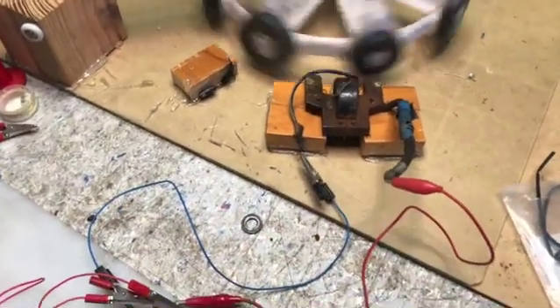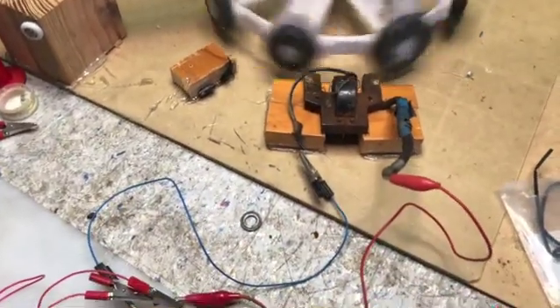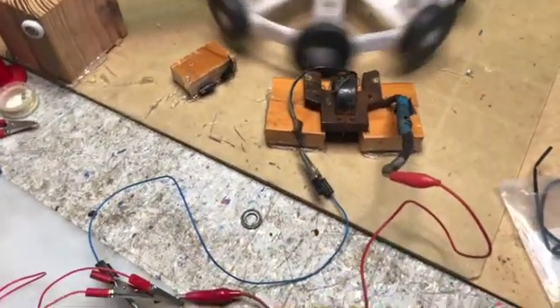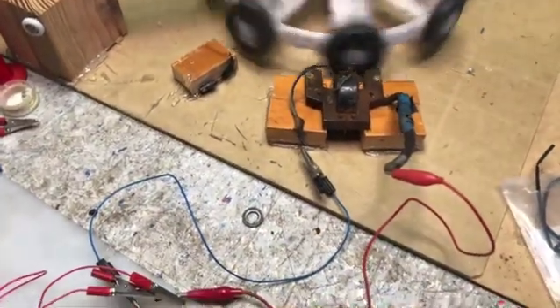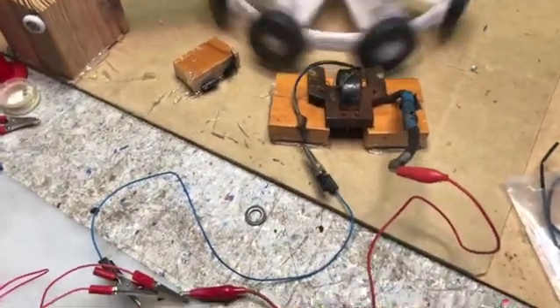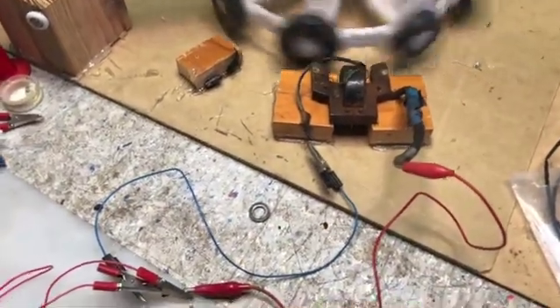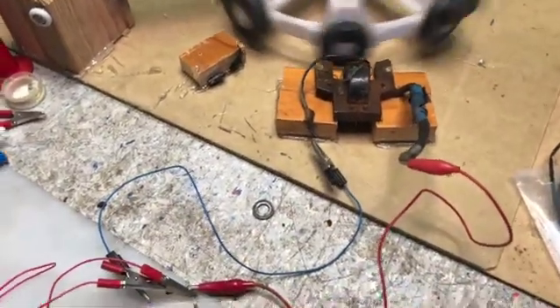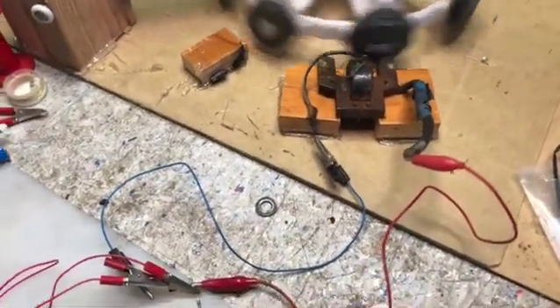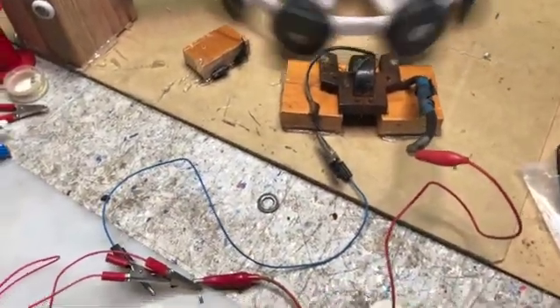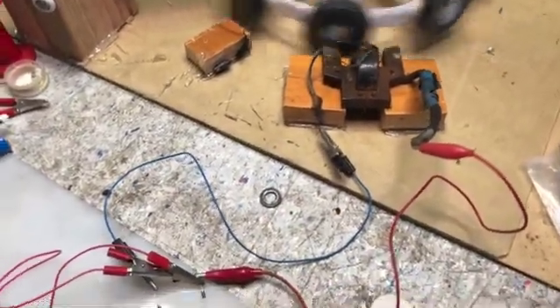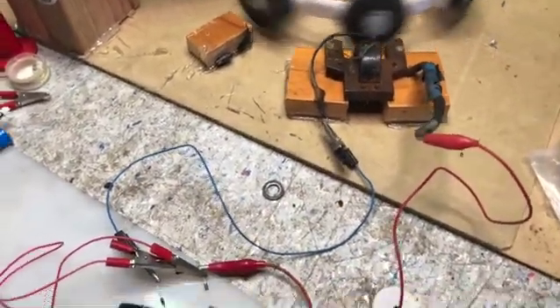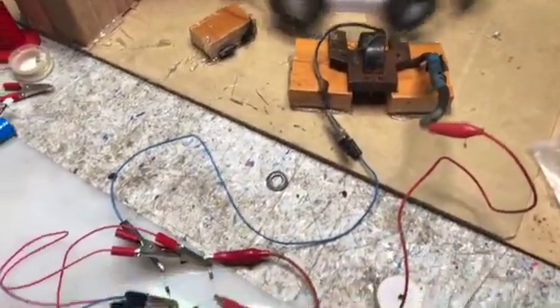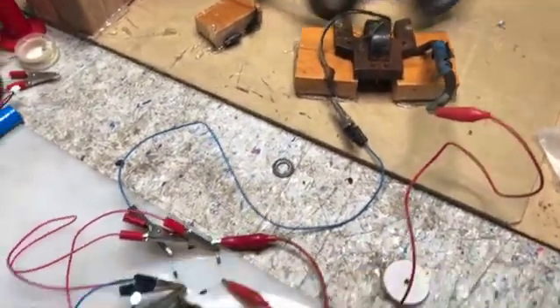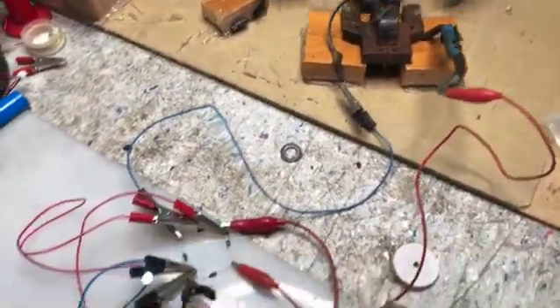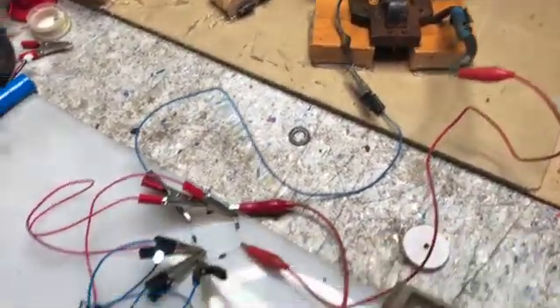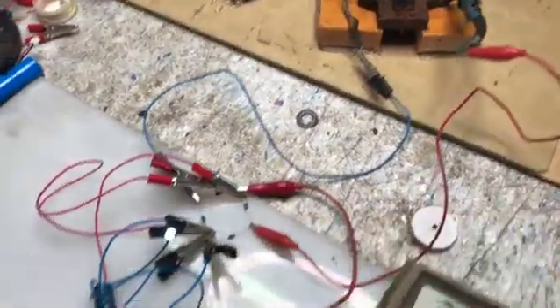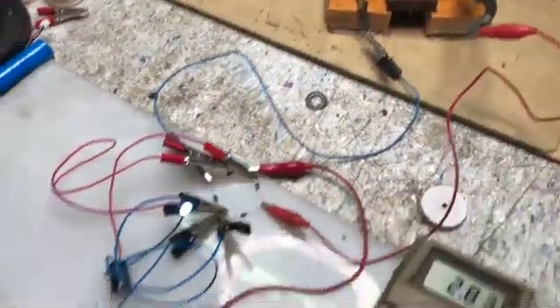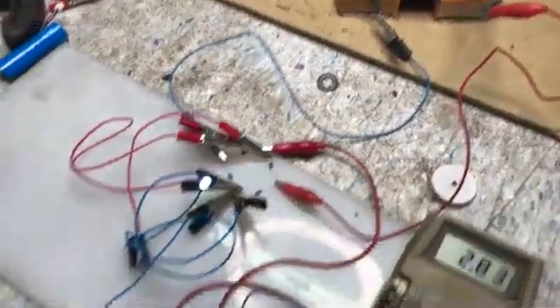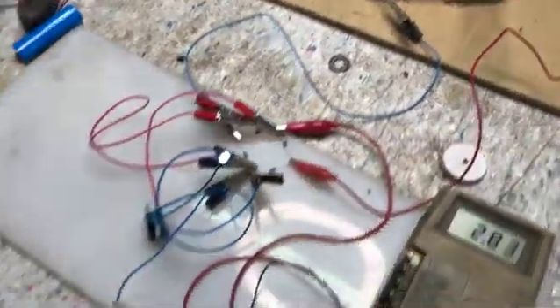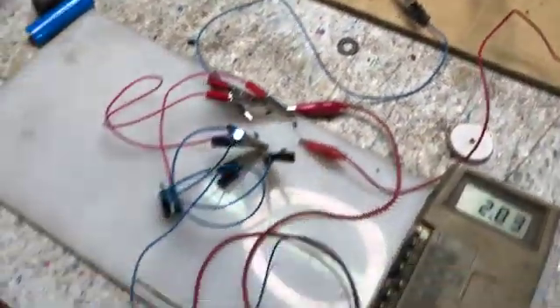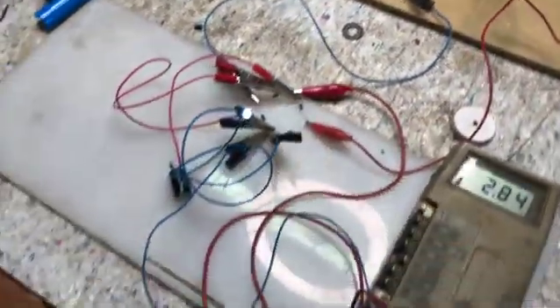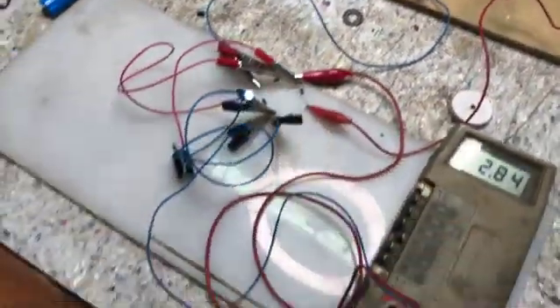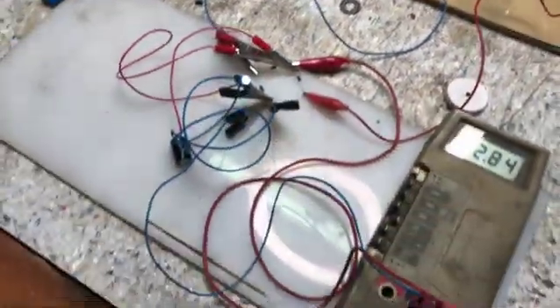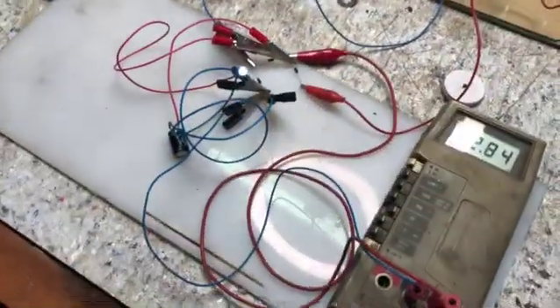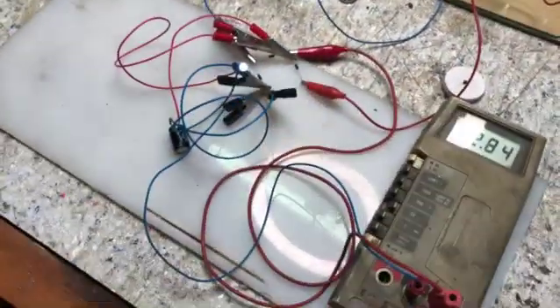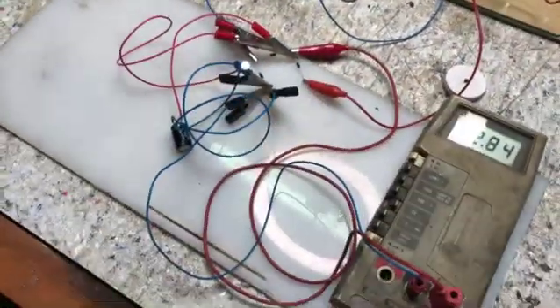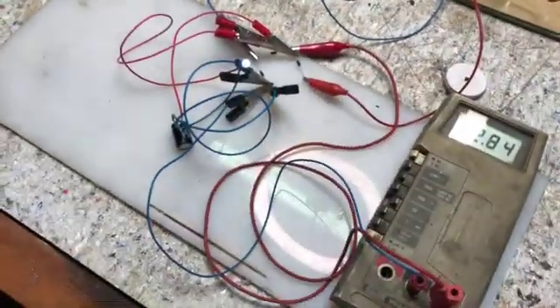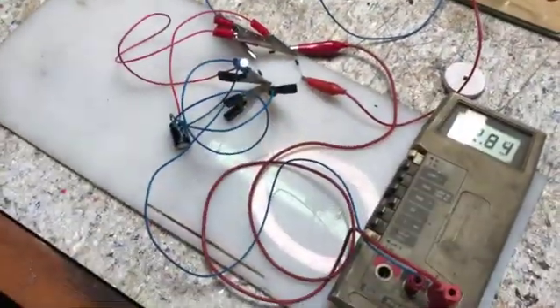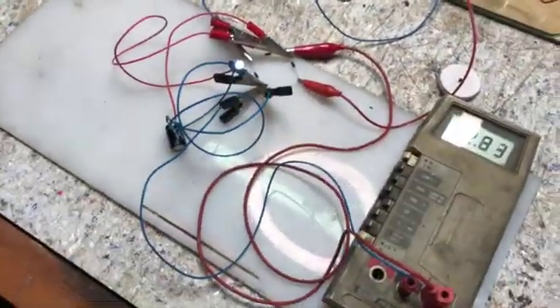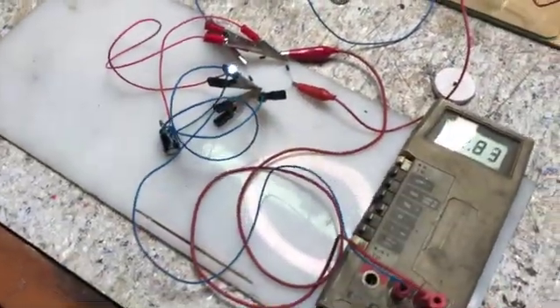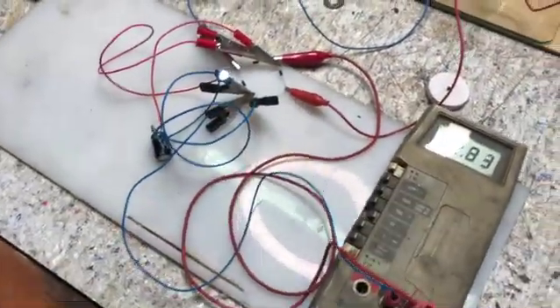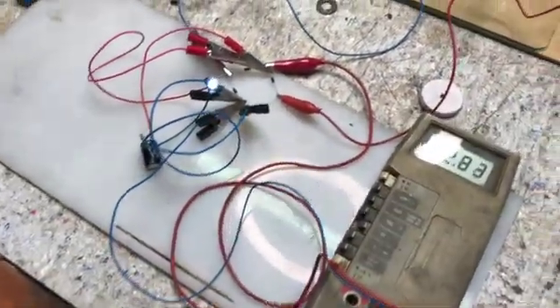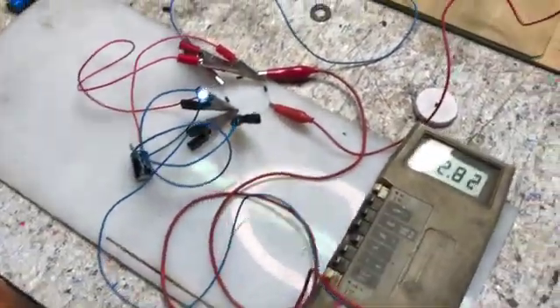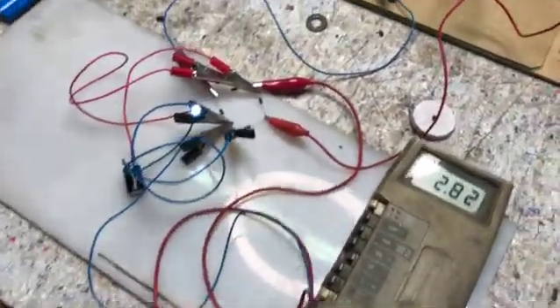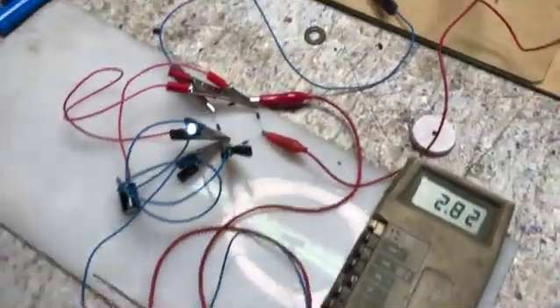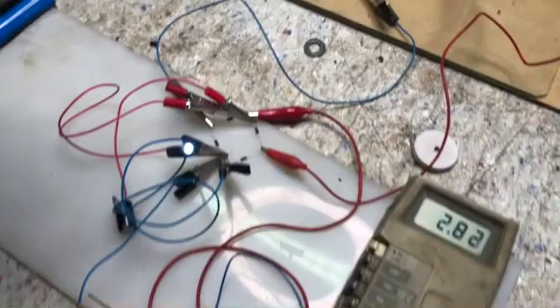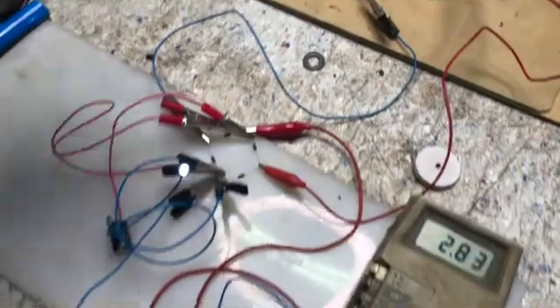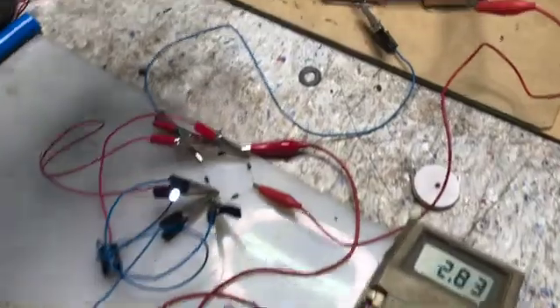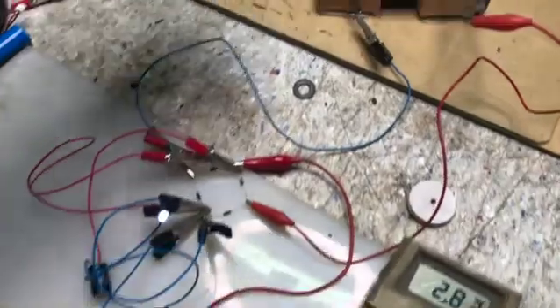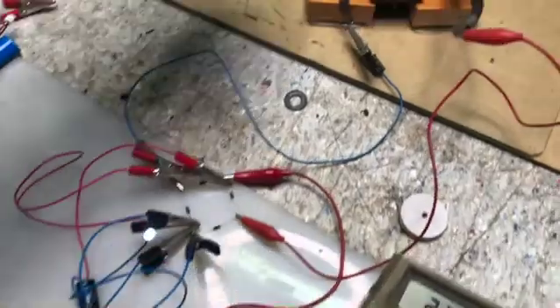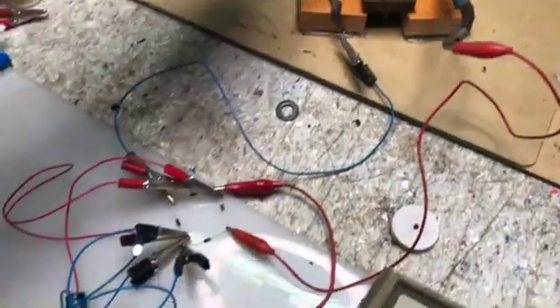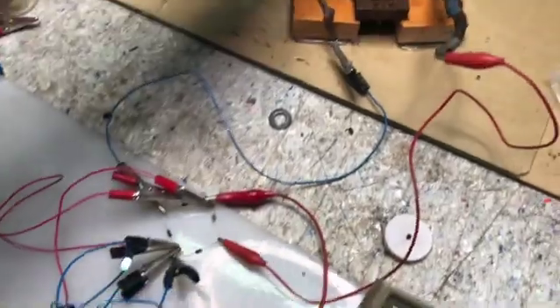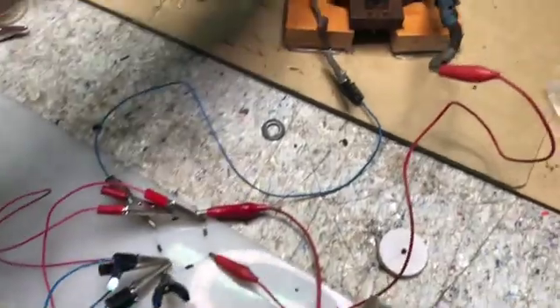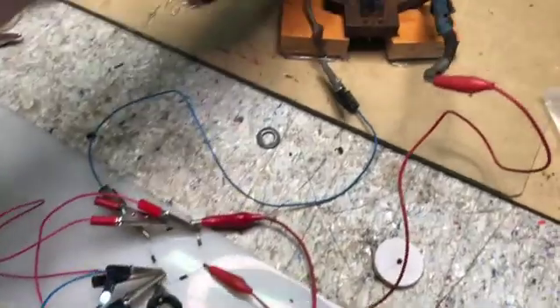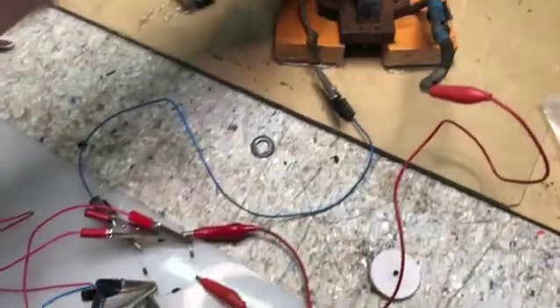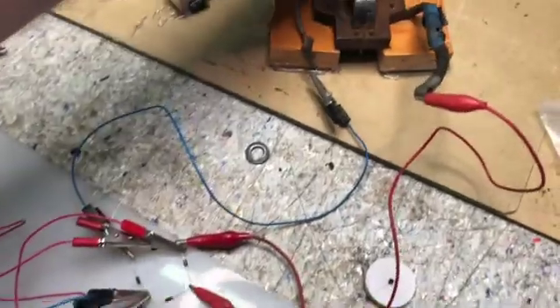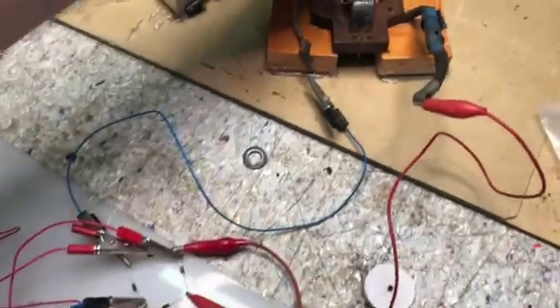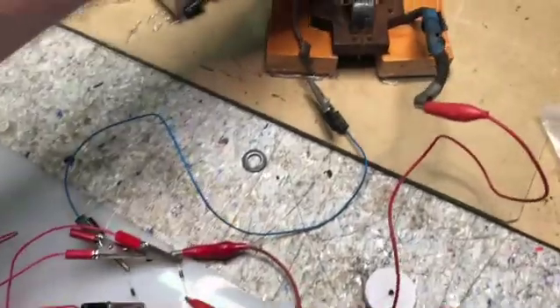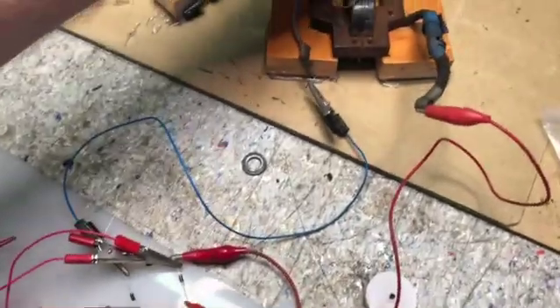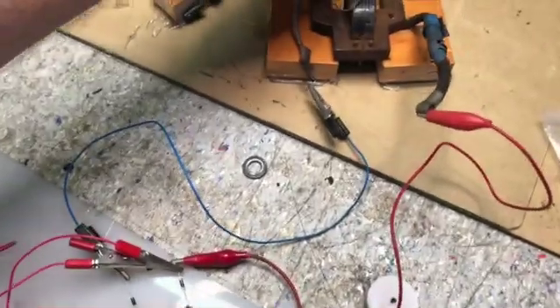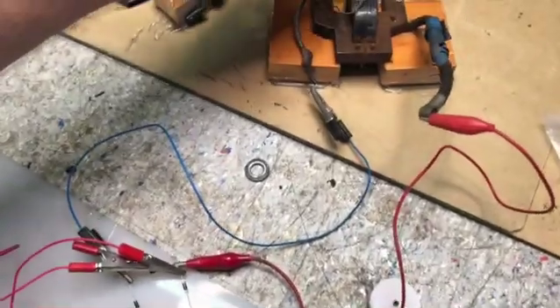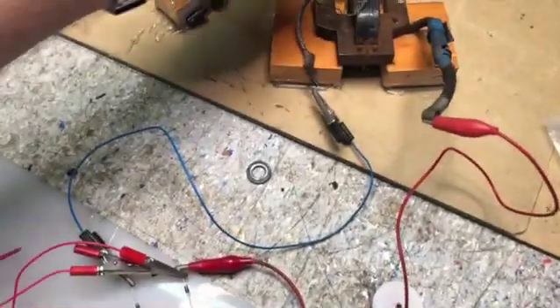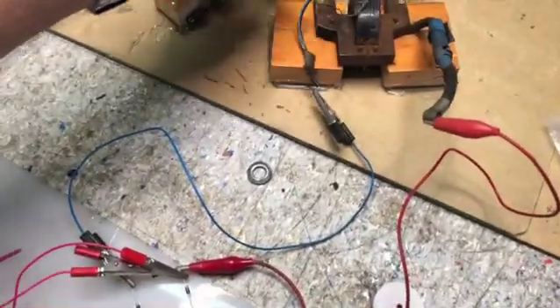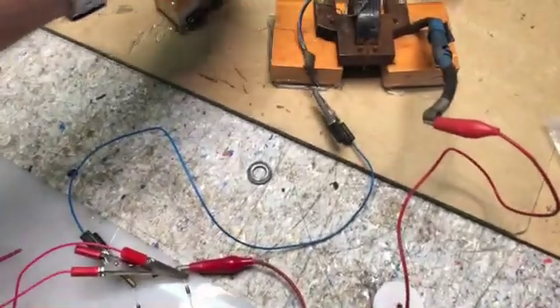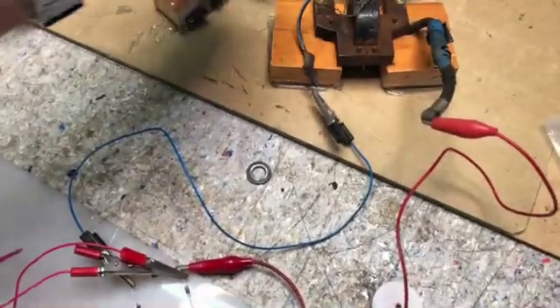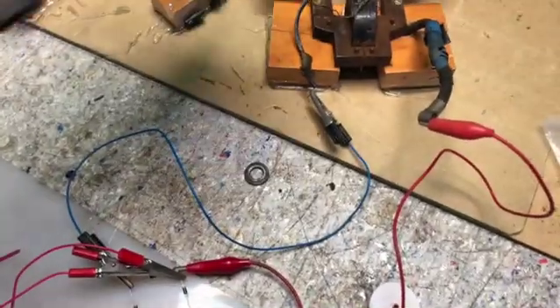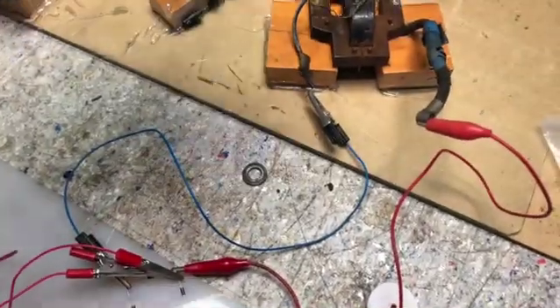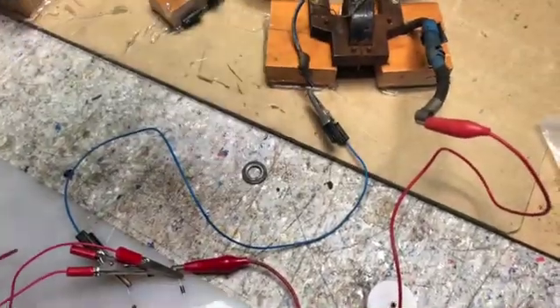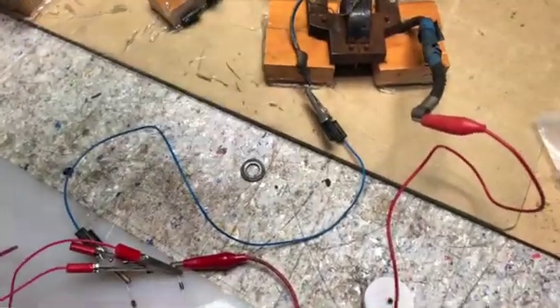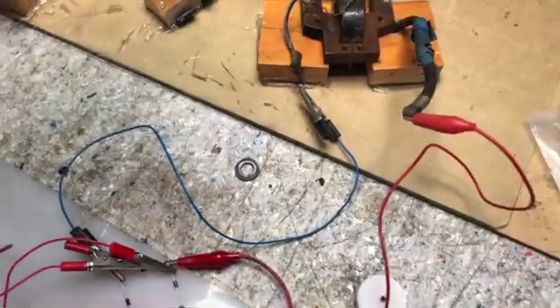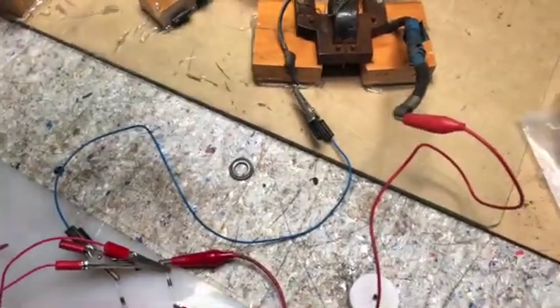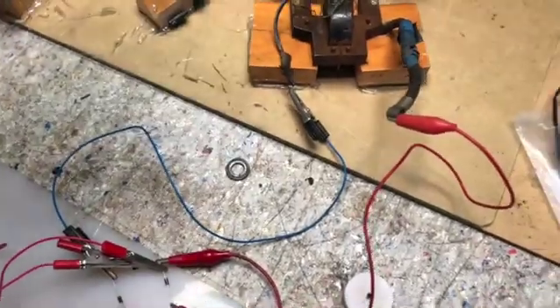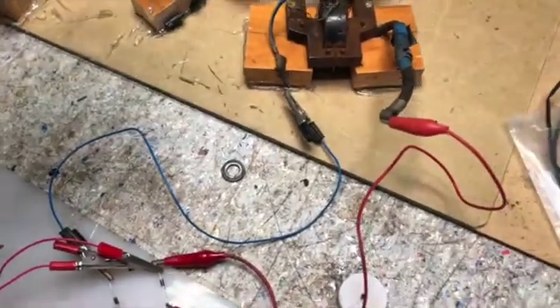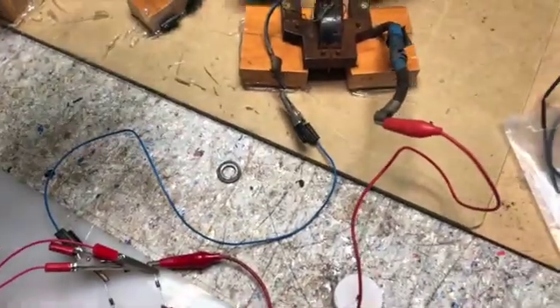This was a success as a test, and maybe I can build something like a wind generator for a future video.